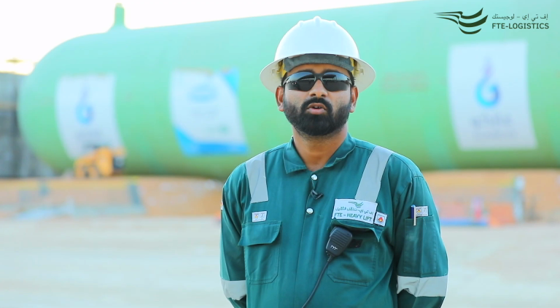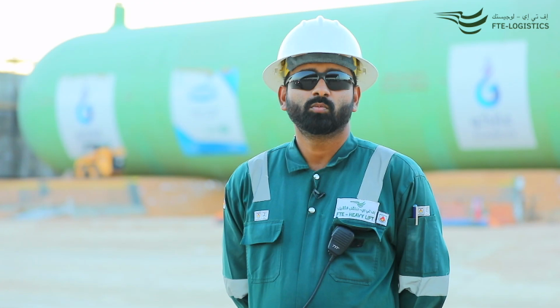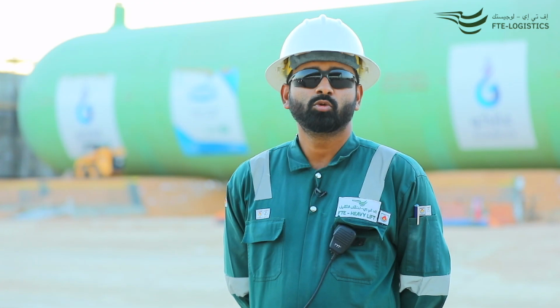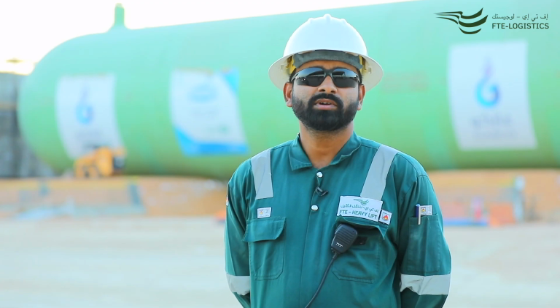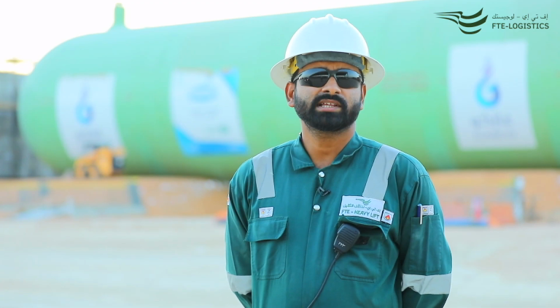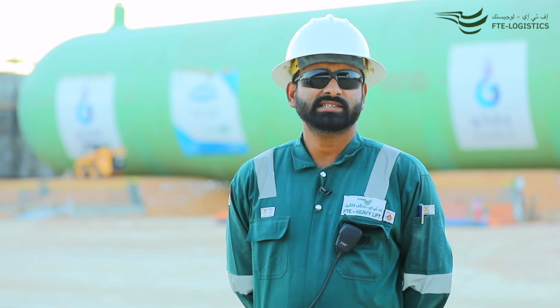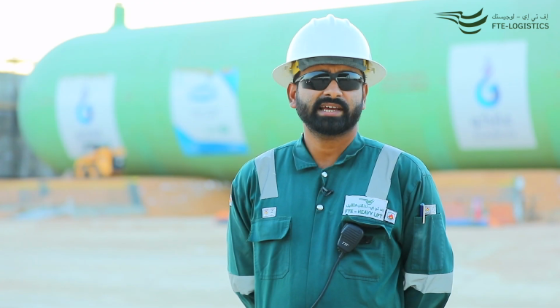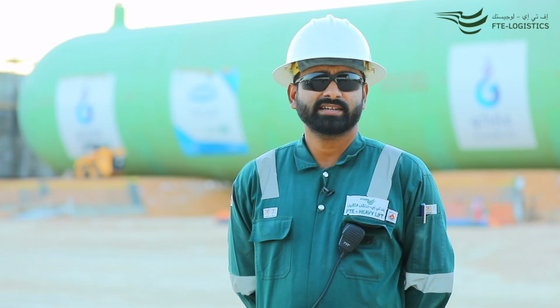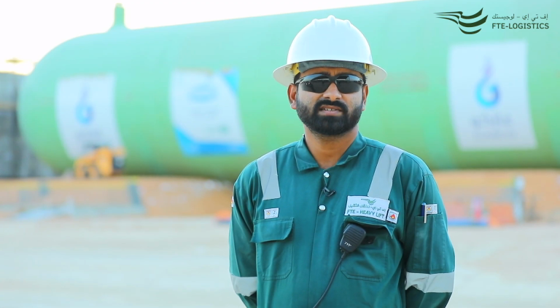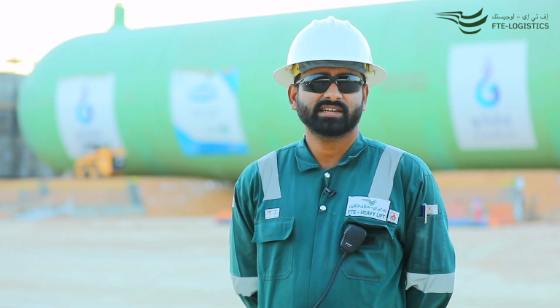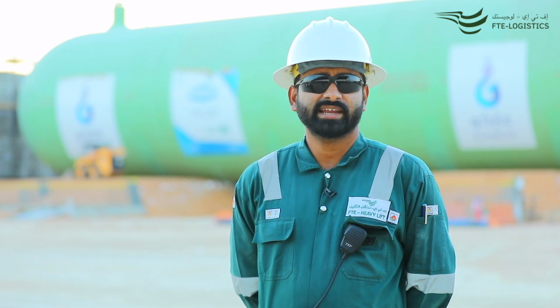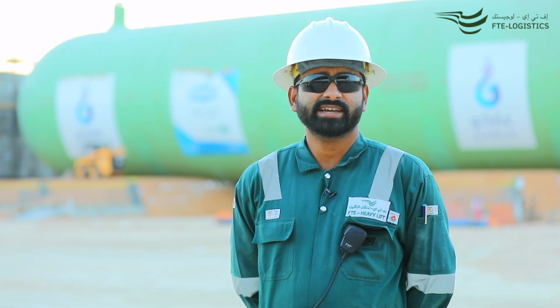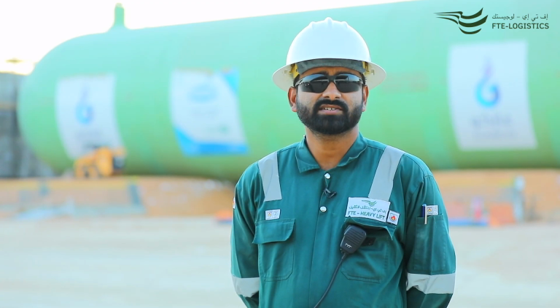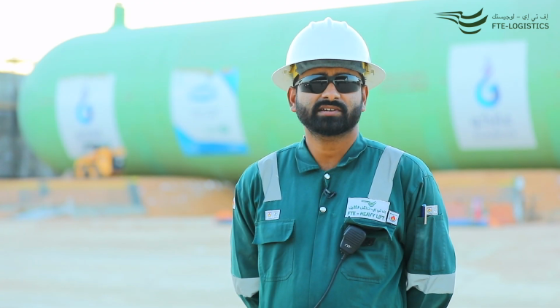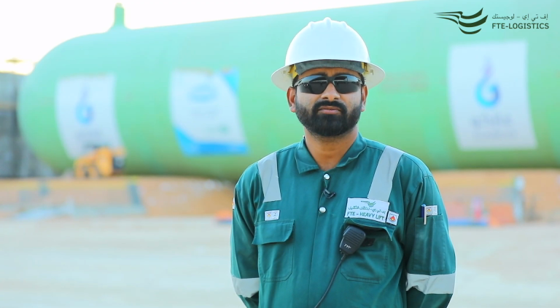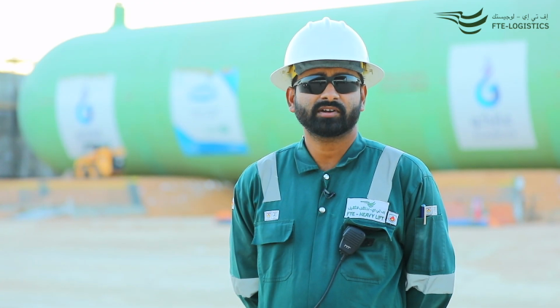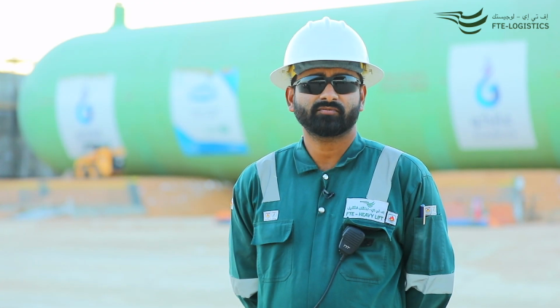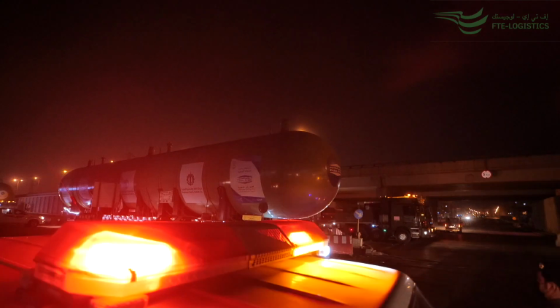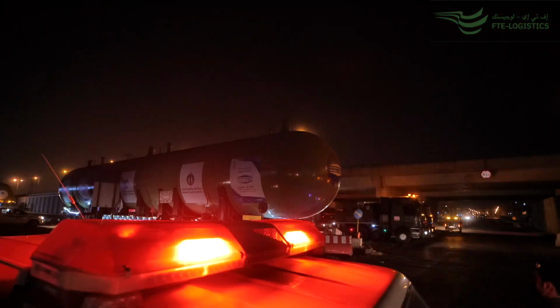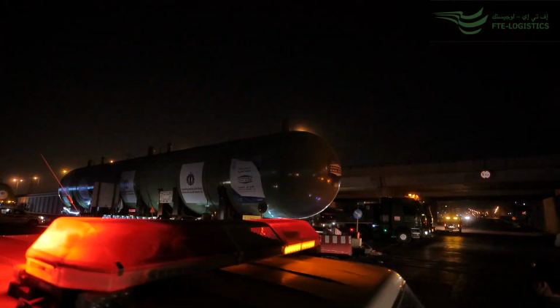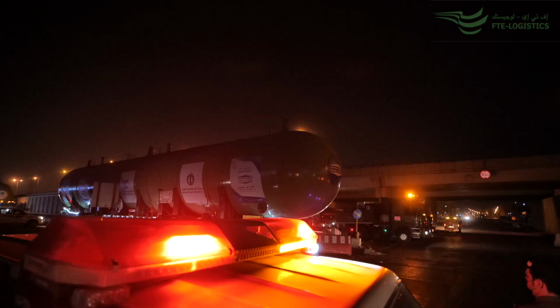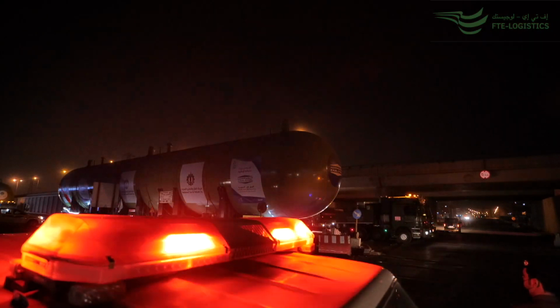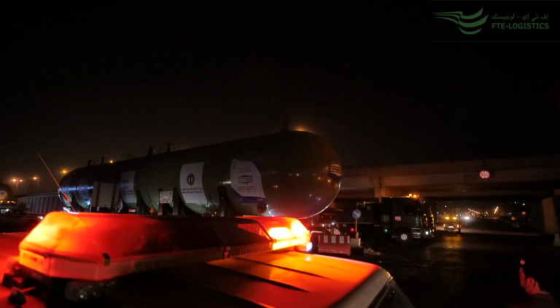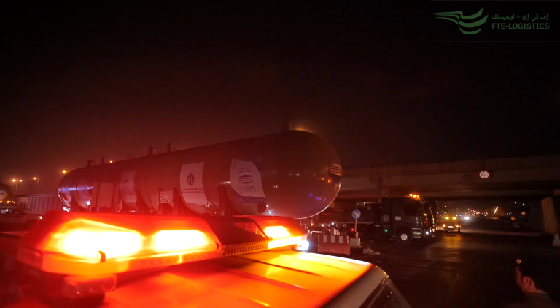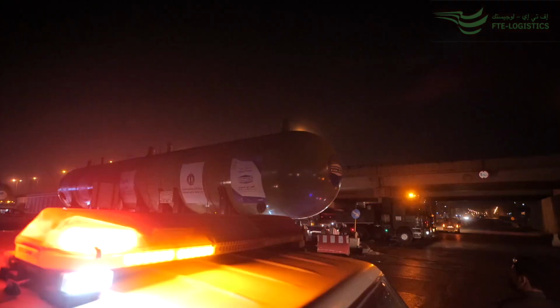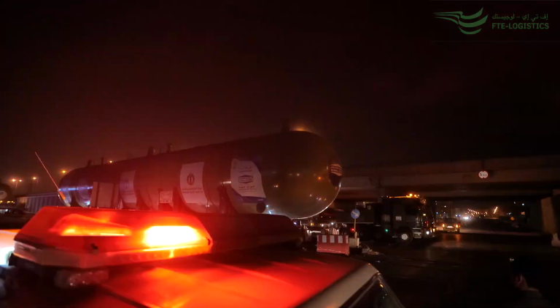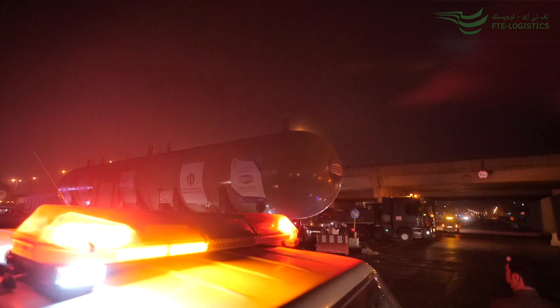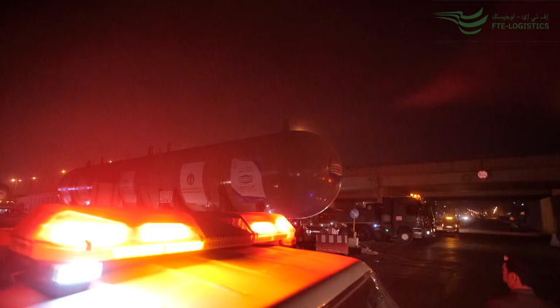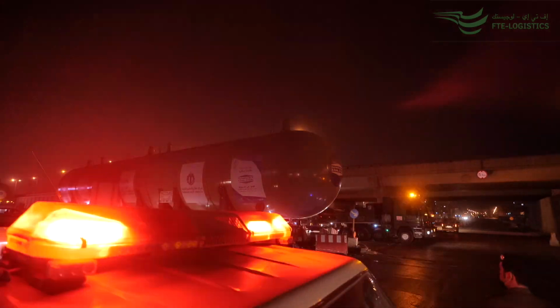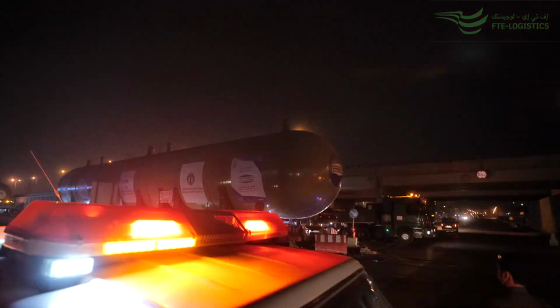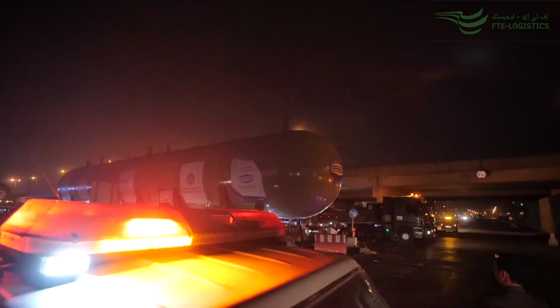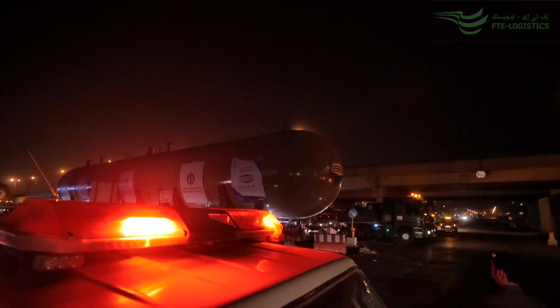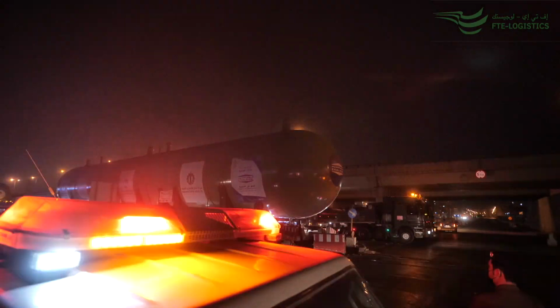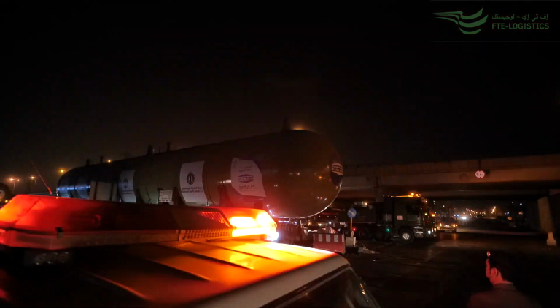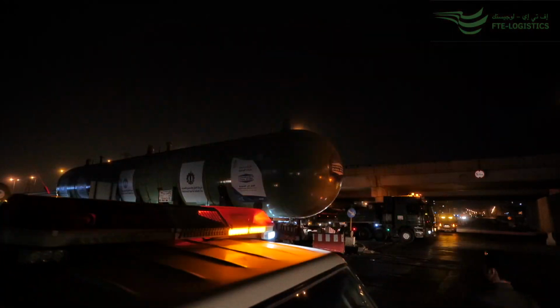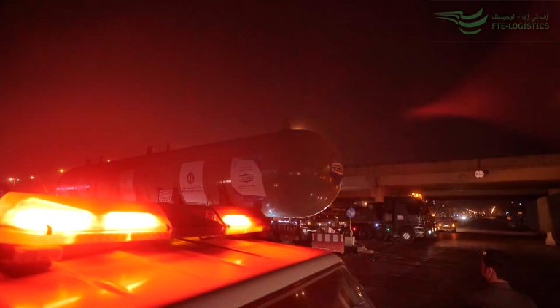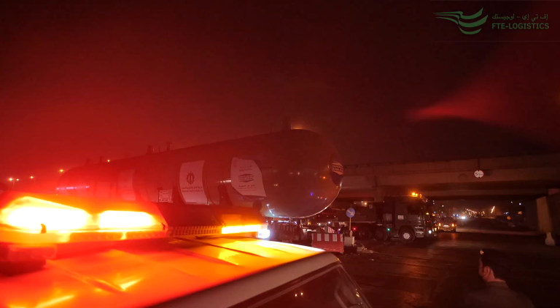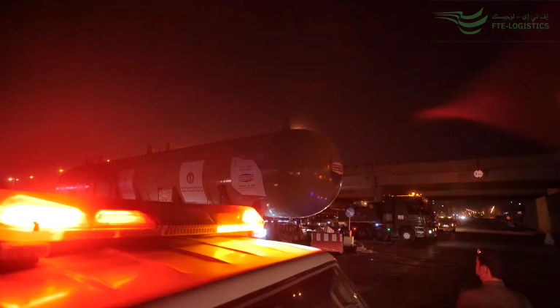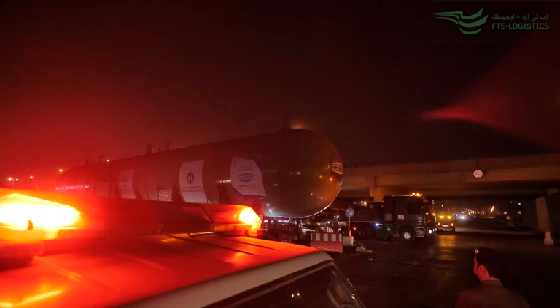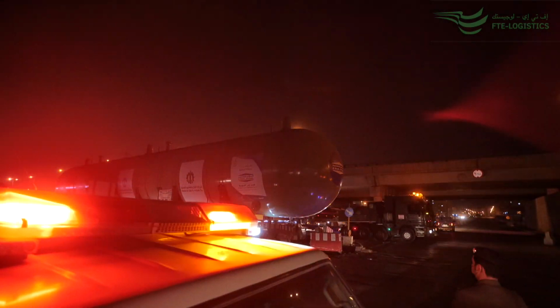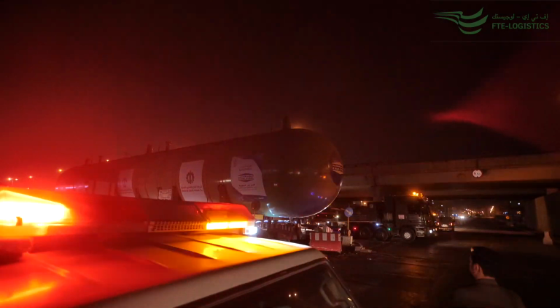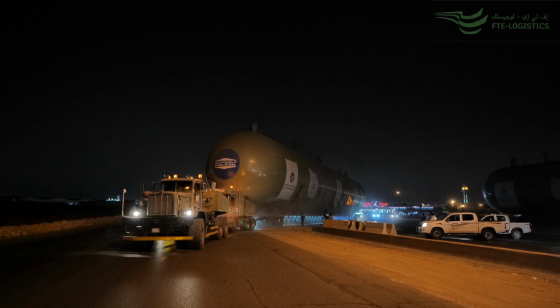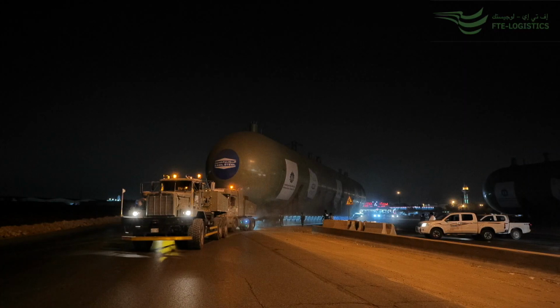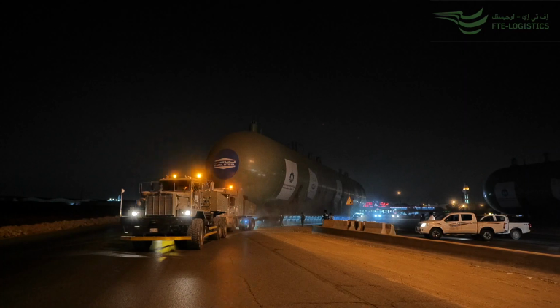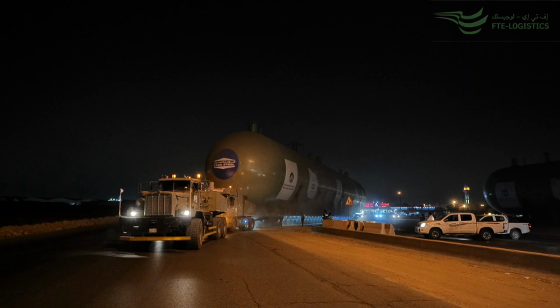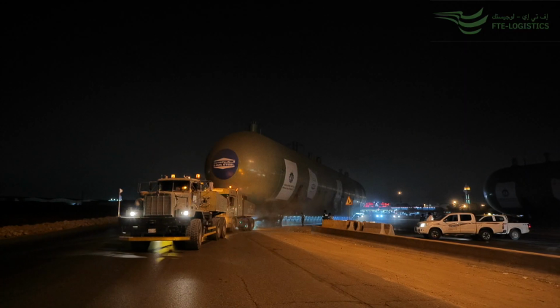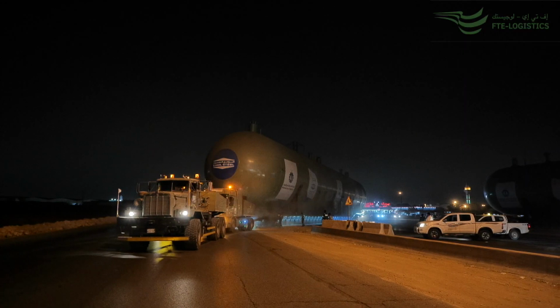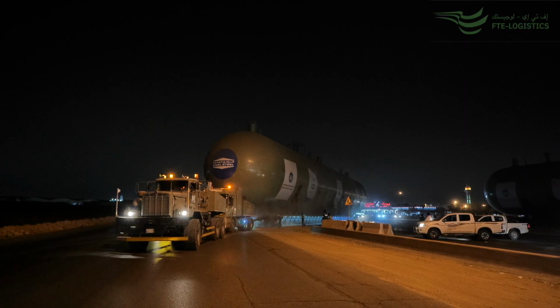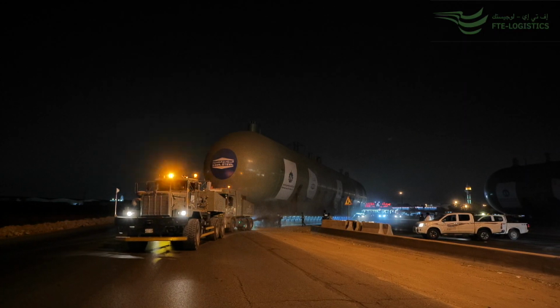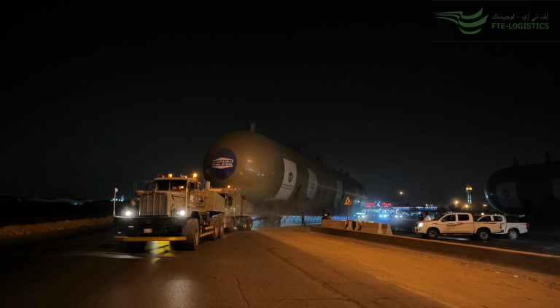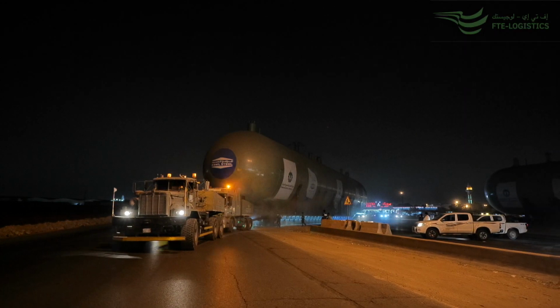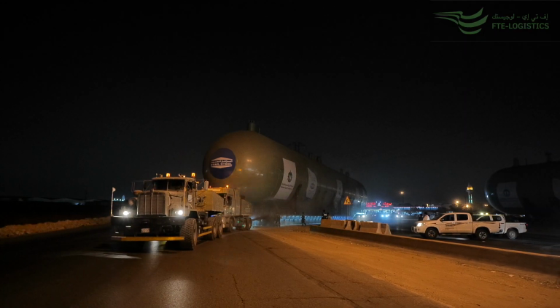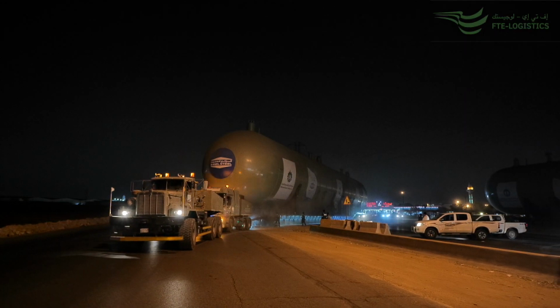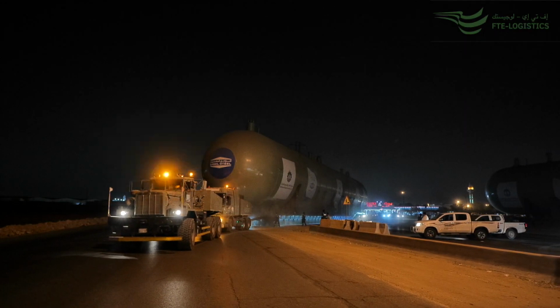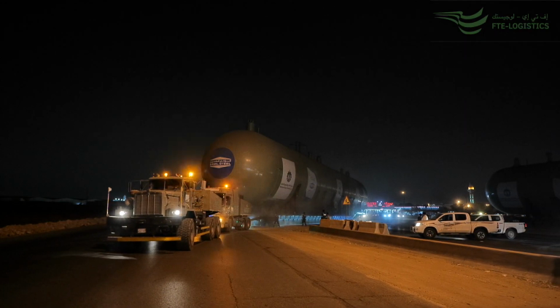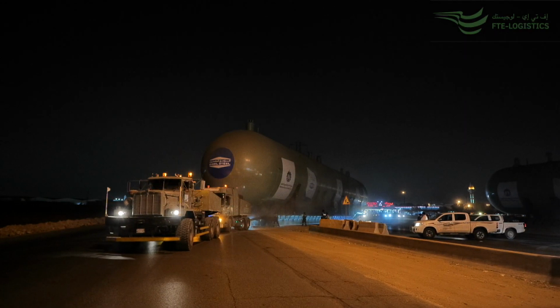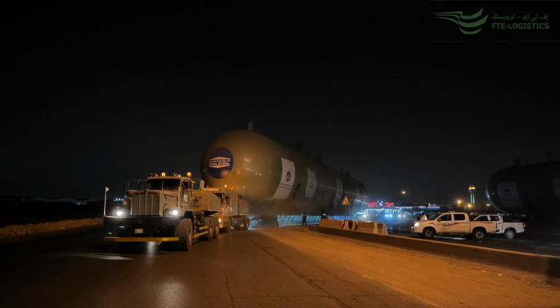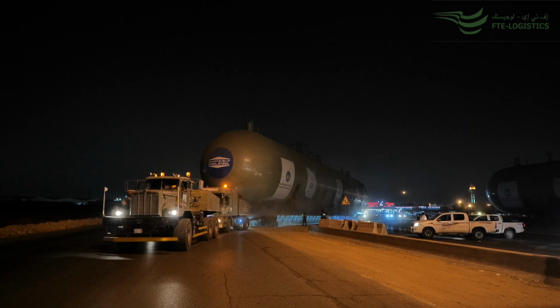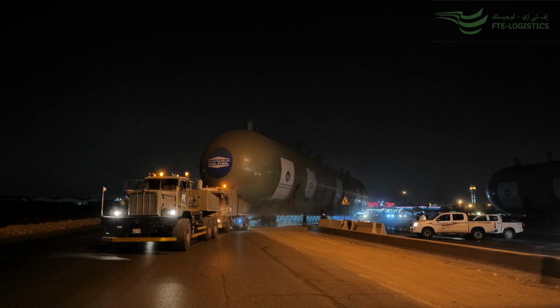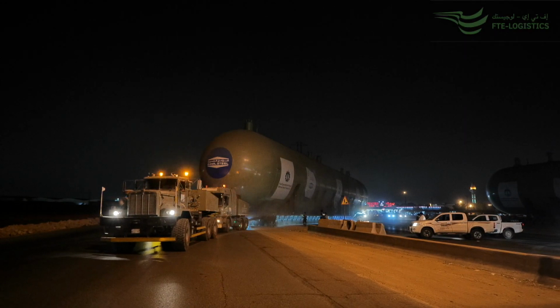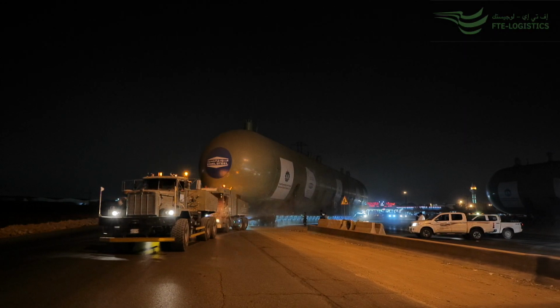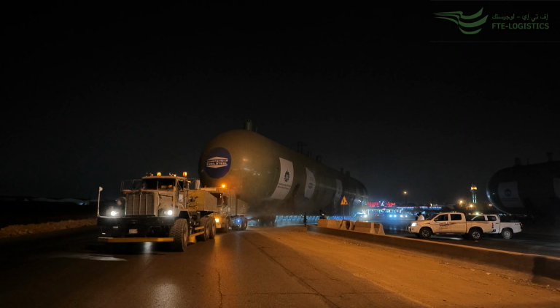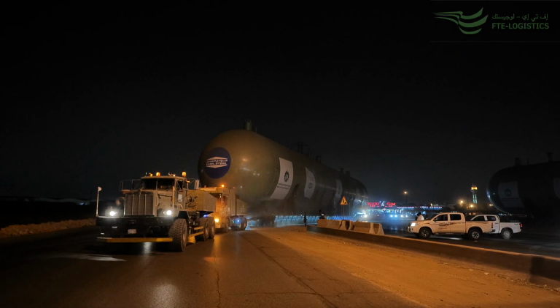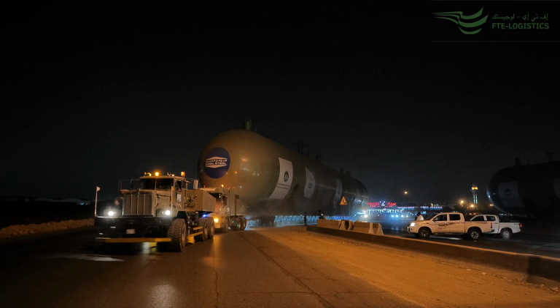Moving these tanks in an against-traffic-flow direction for around 35 kilometers in the heart of the city purely shows the complexity of this transport.